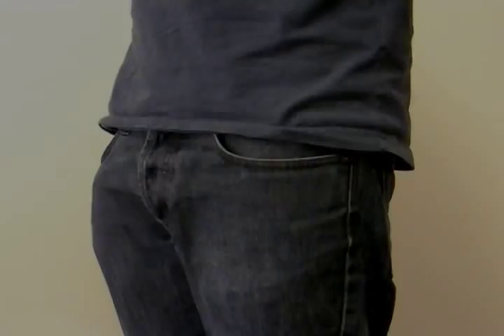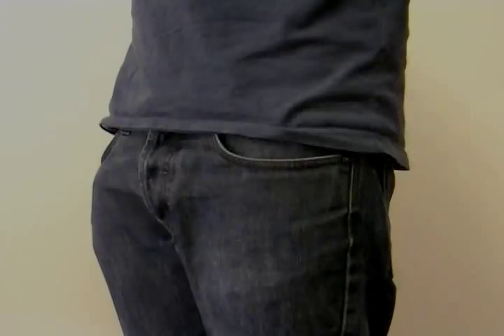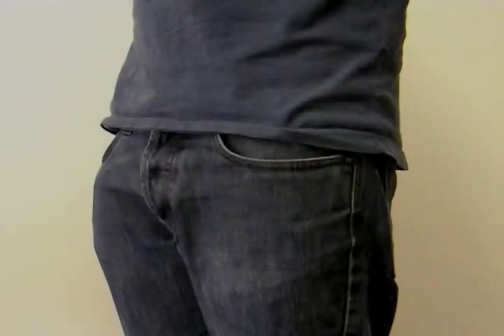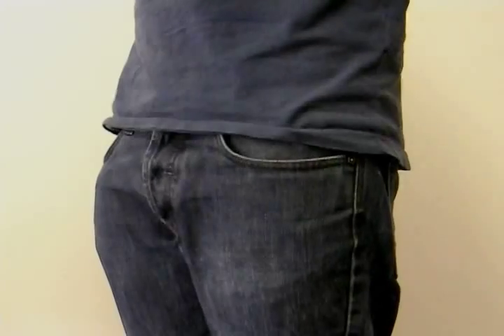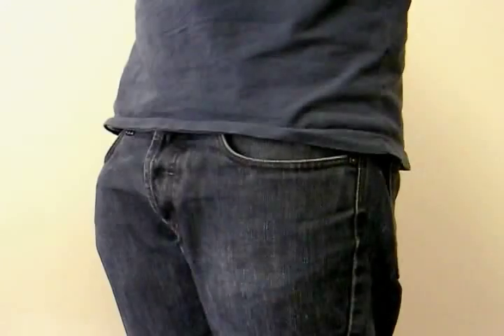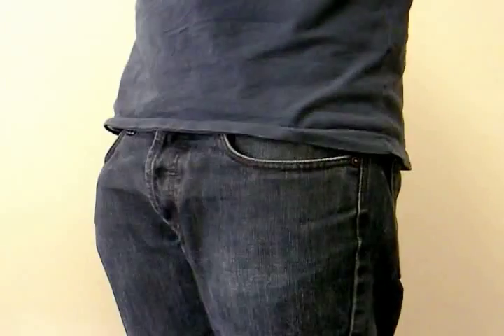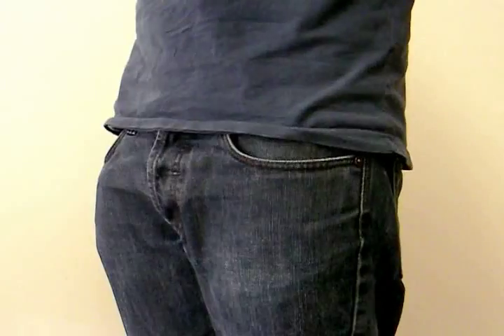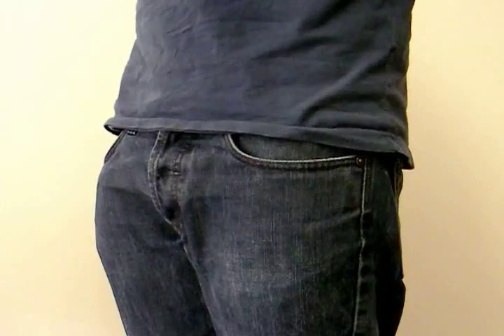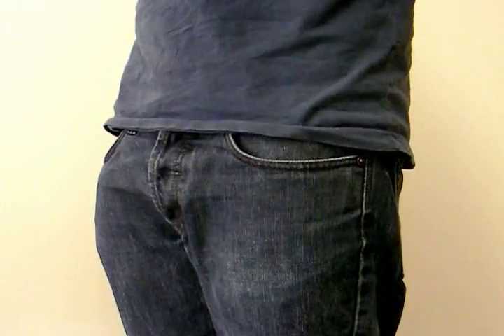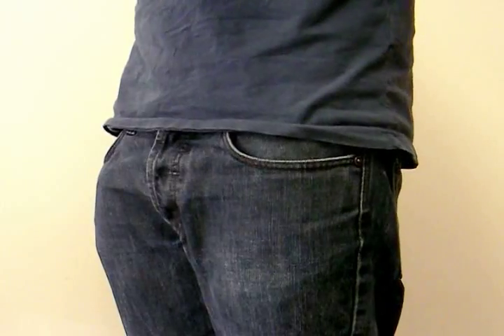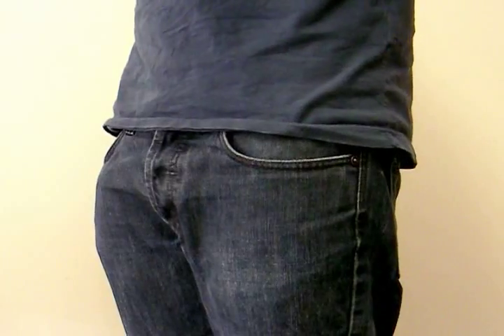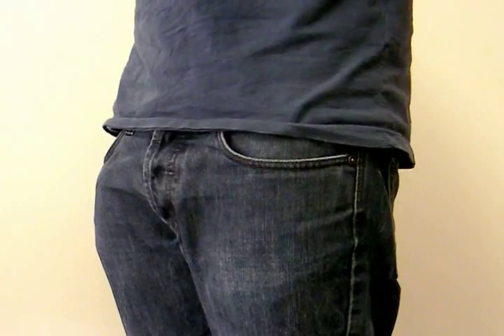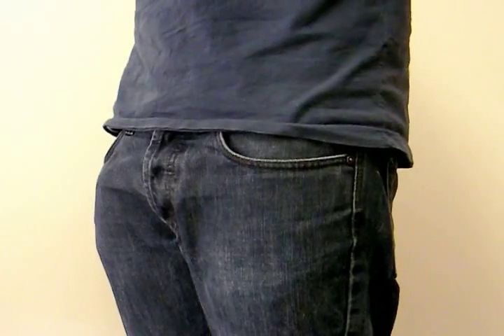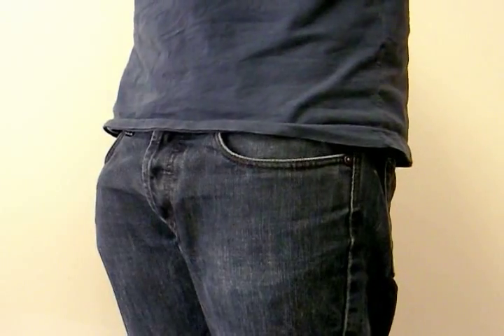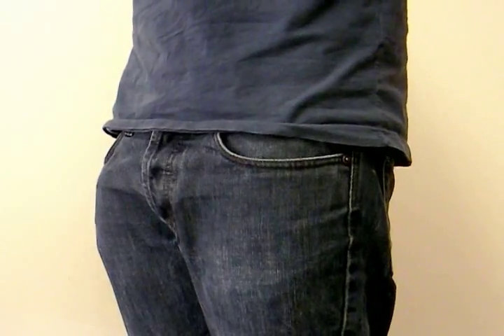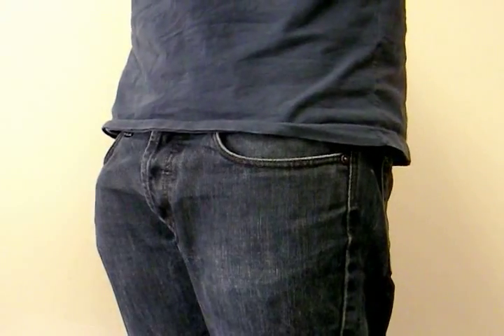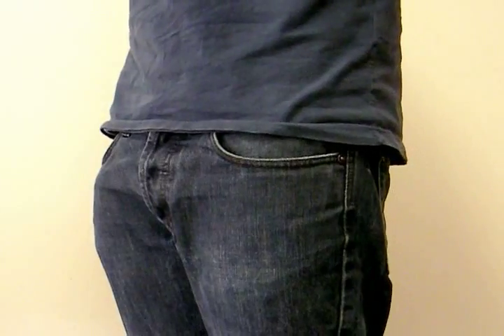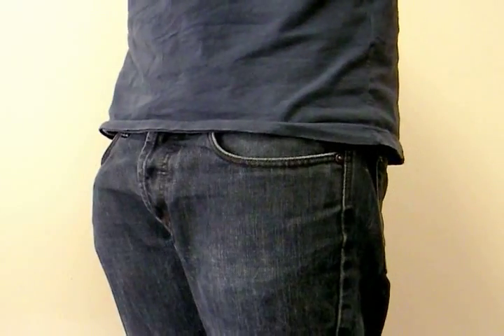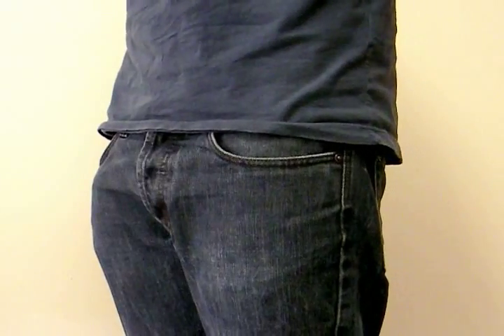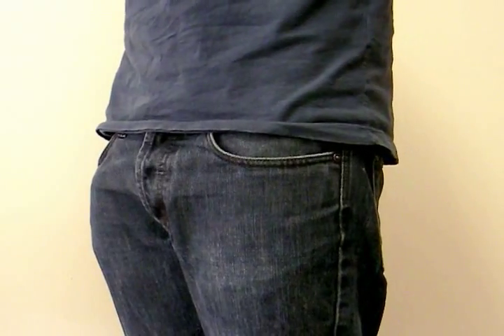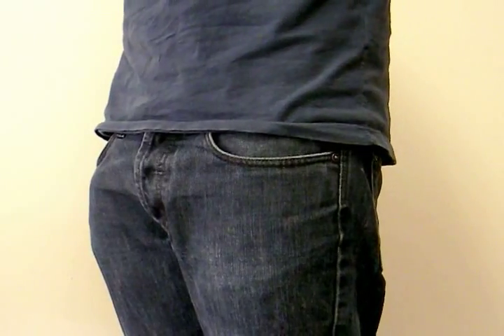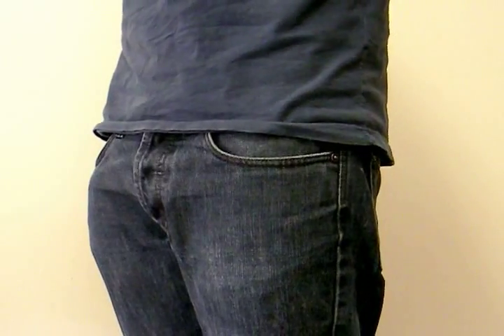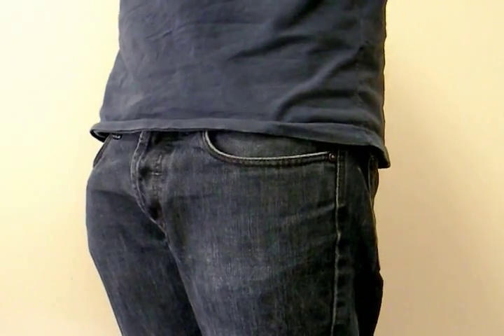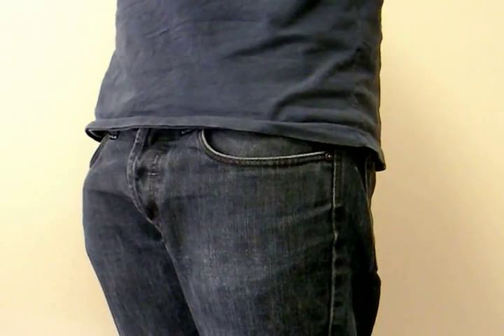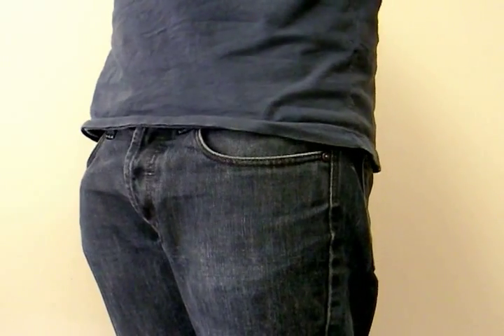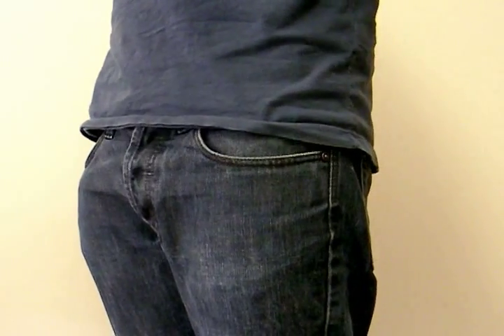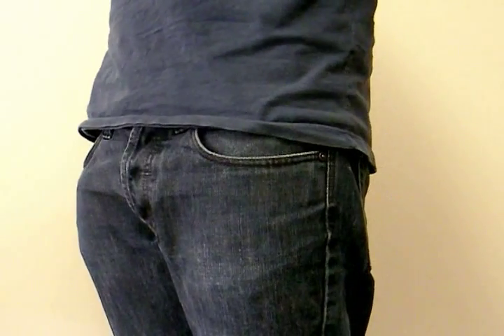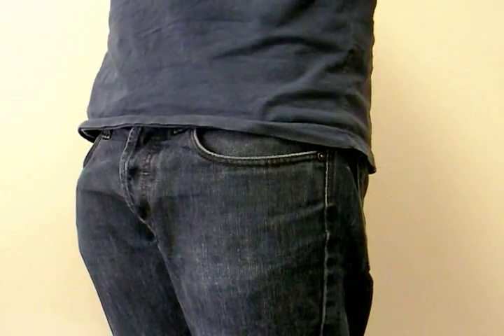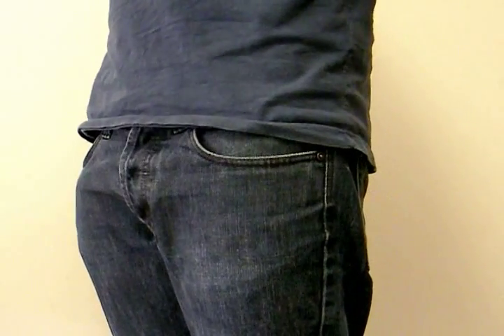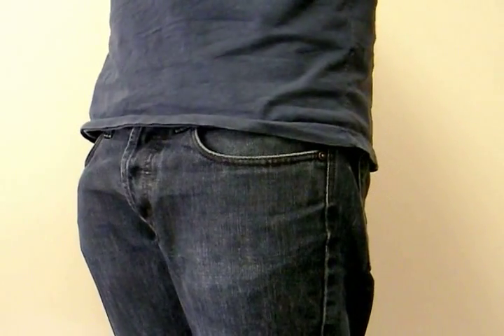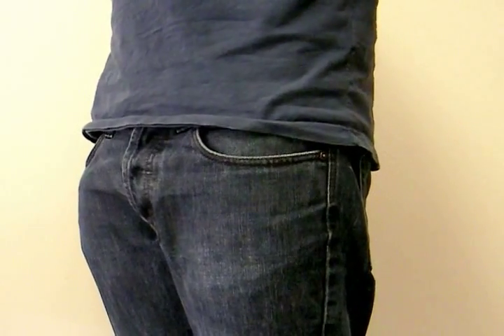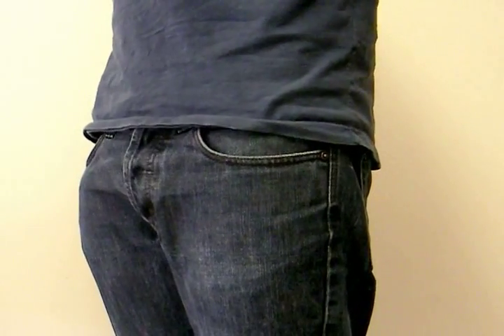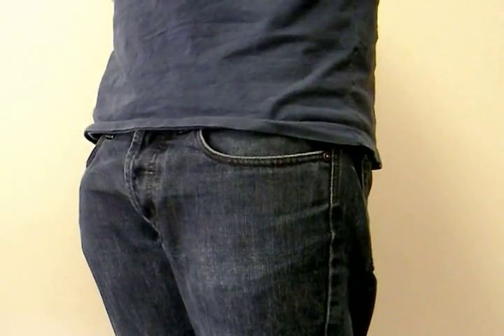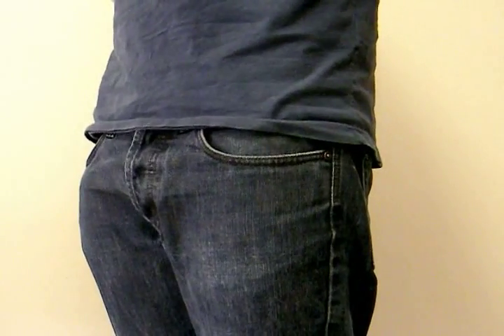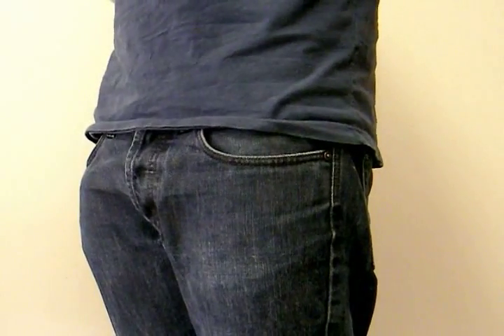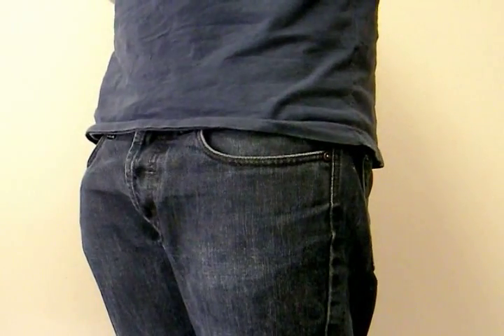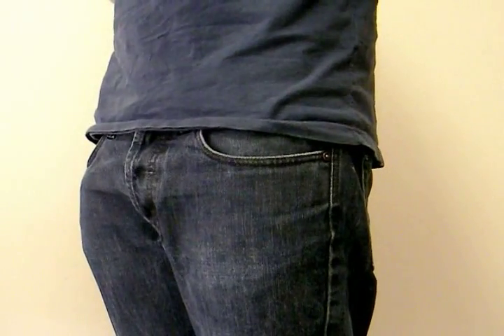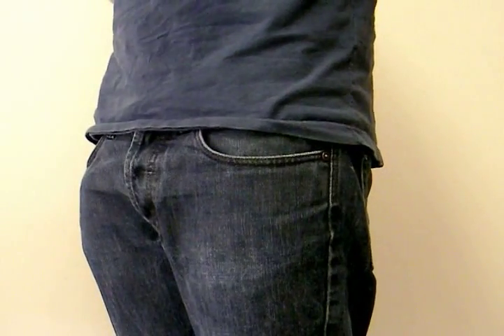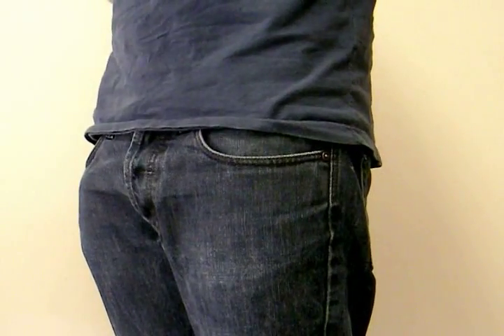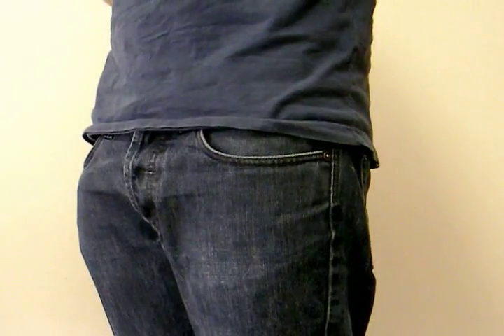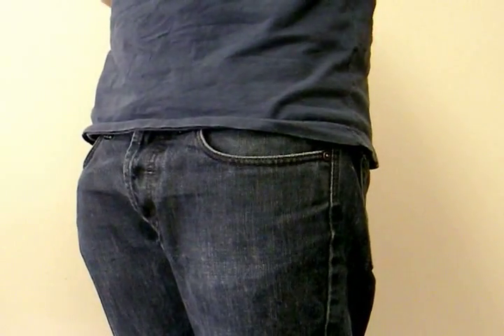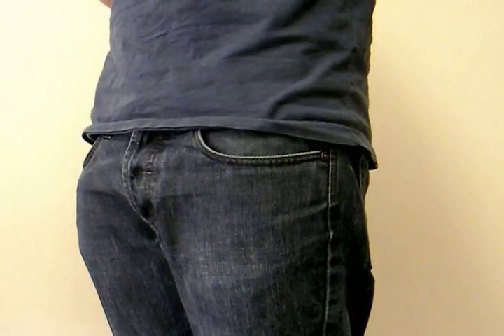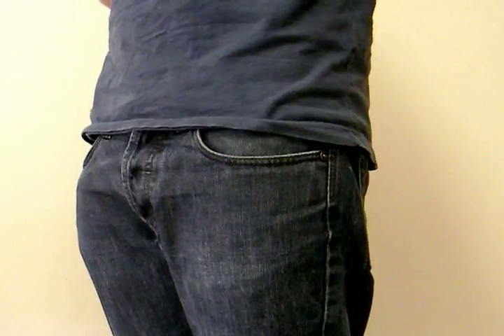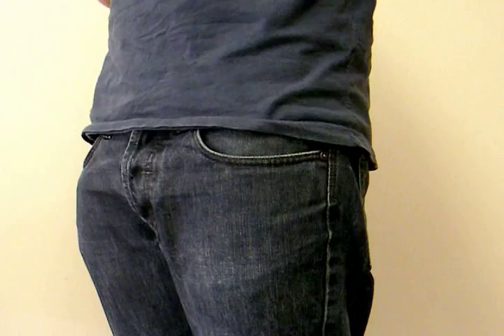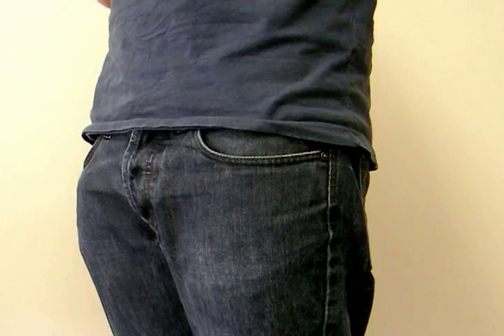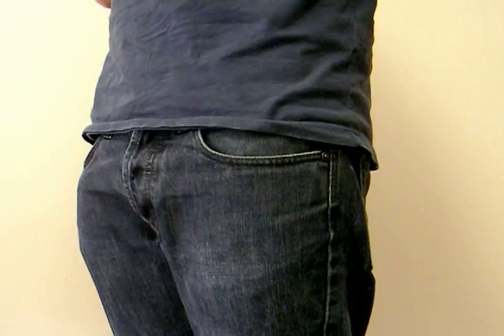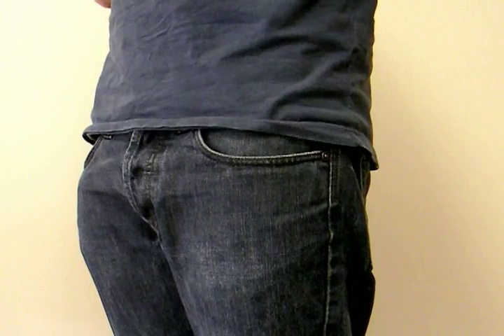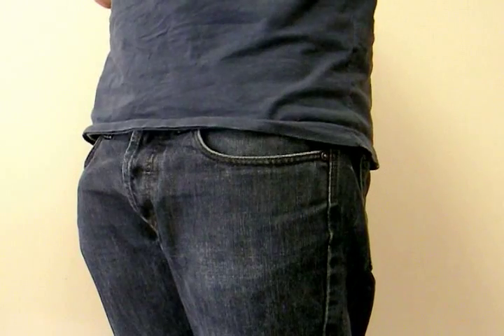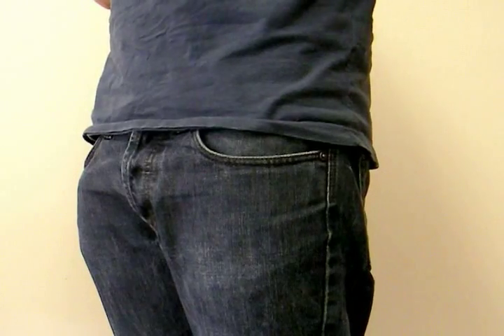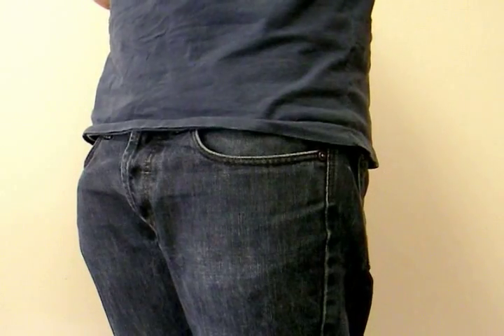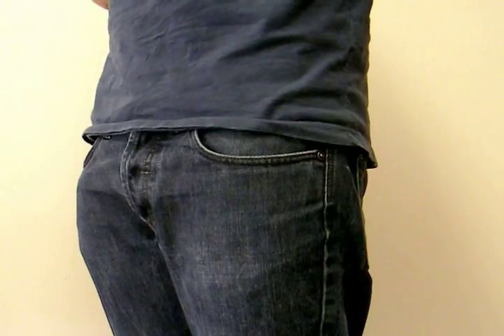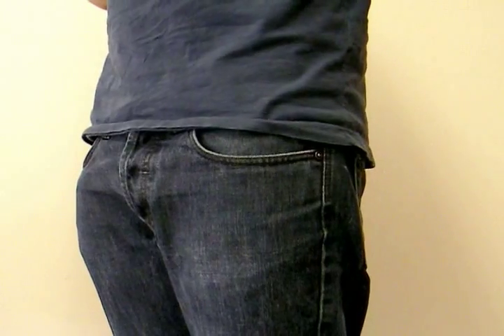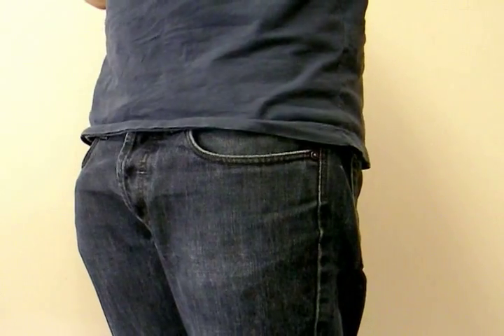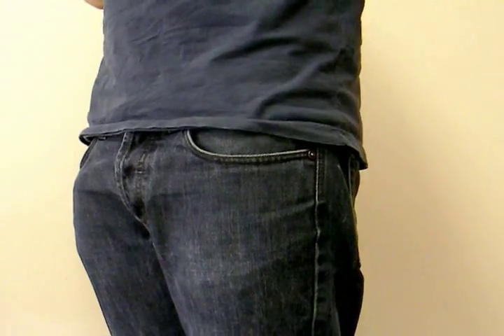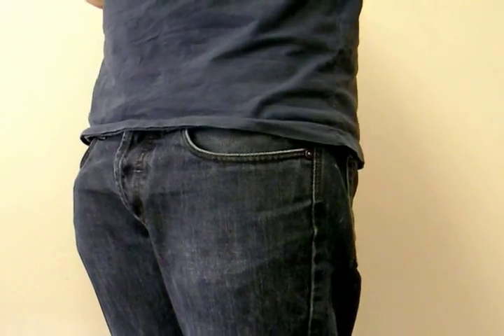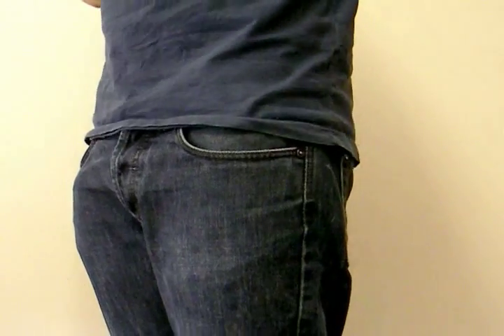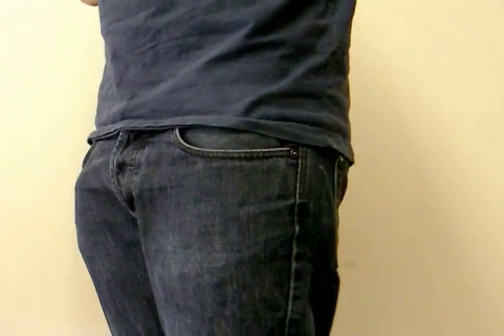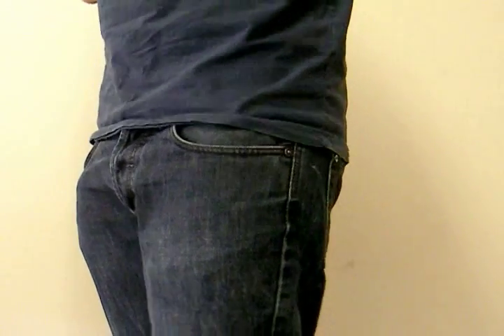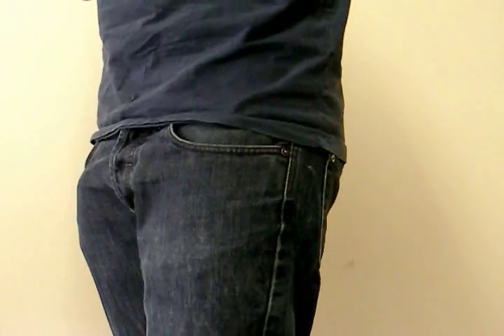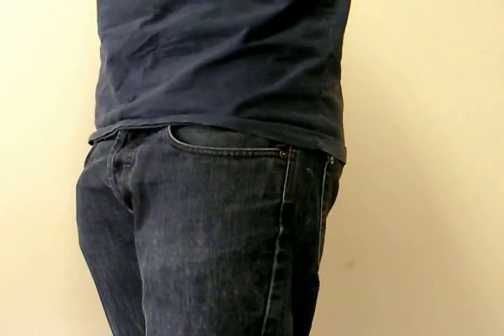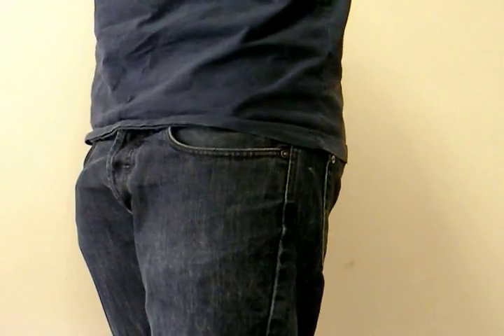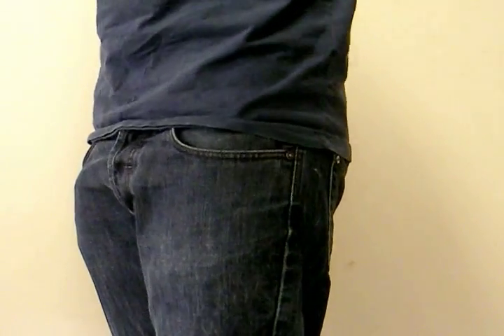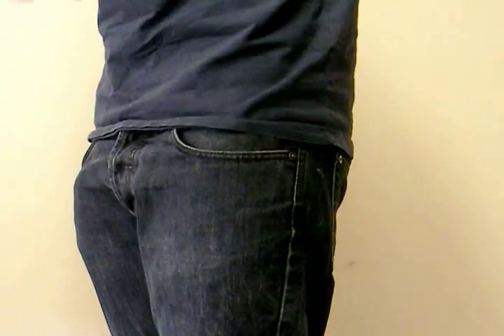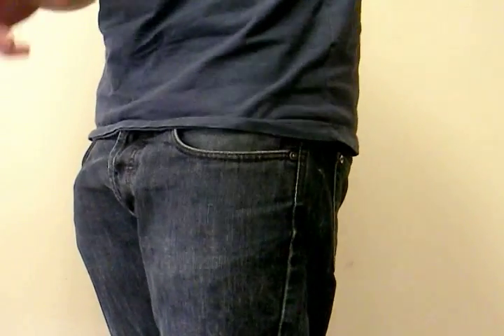Hi, it's Matt from MyDellmini, and the reason you're staring at my hips is that I'm going to show you what the Dell Streak is like fitting in a jeans pocket.